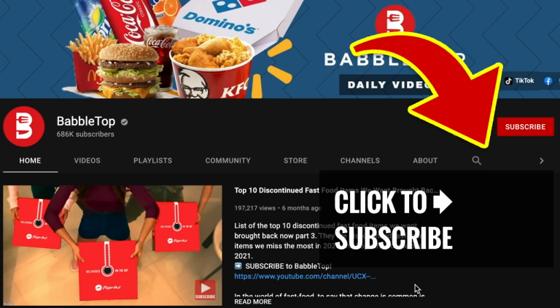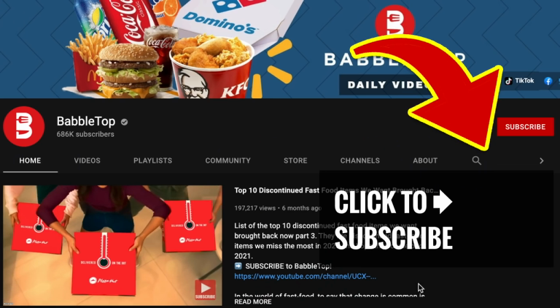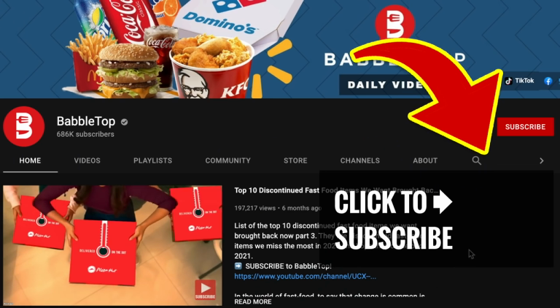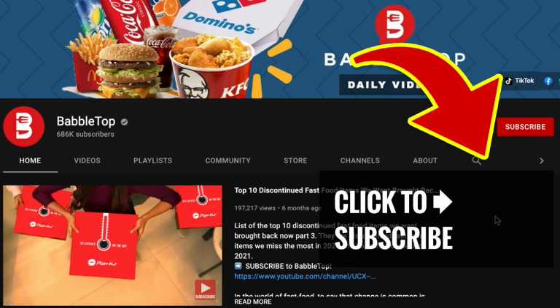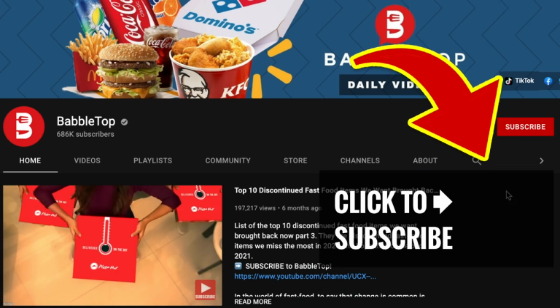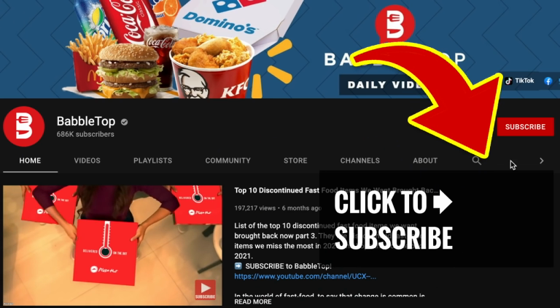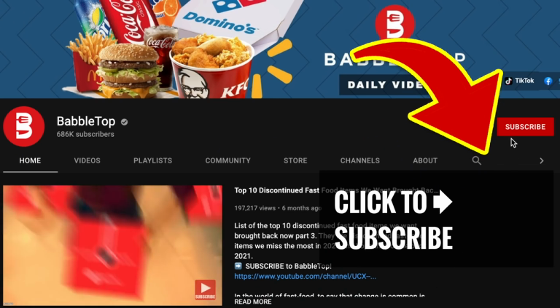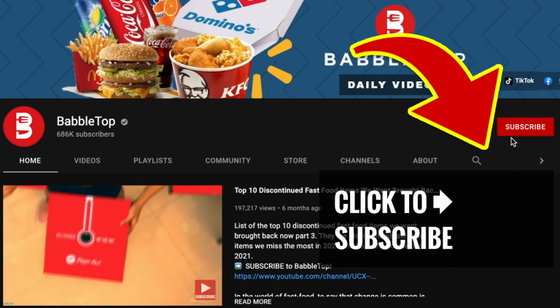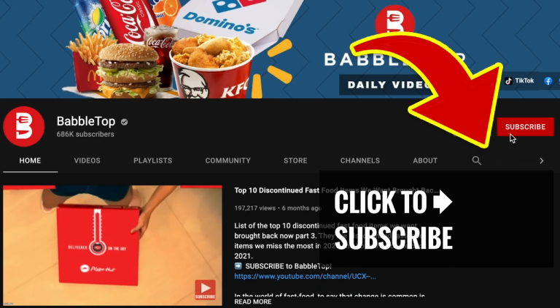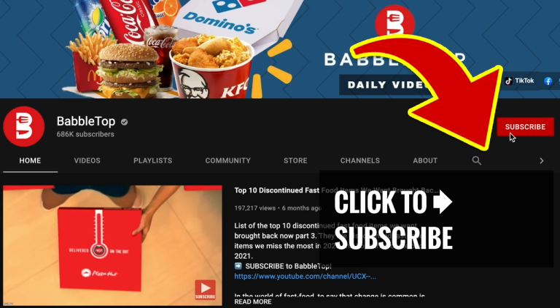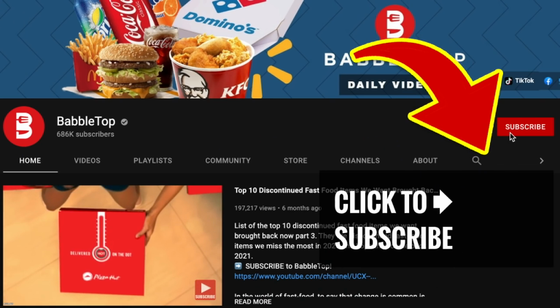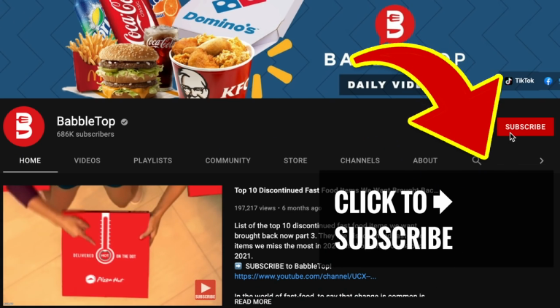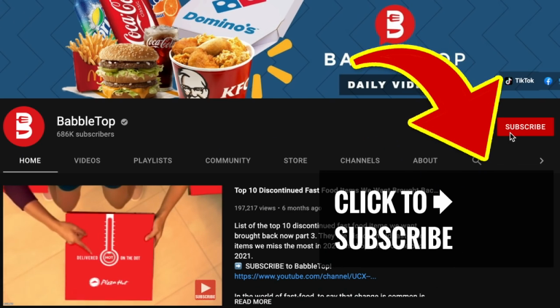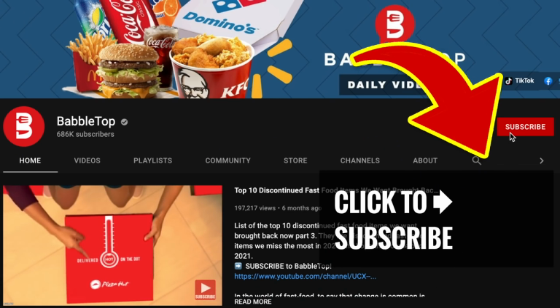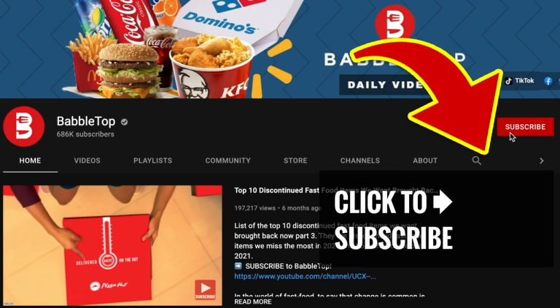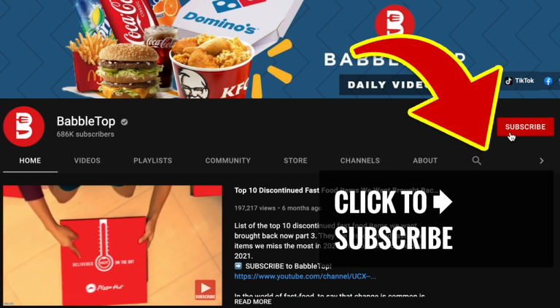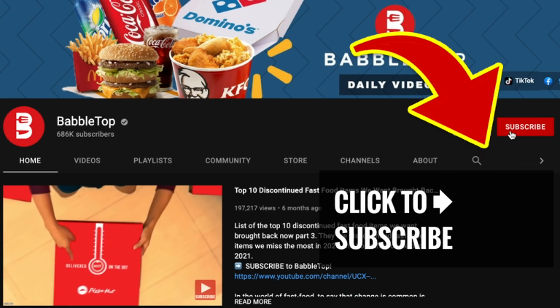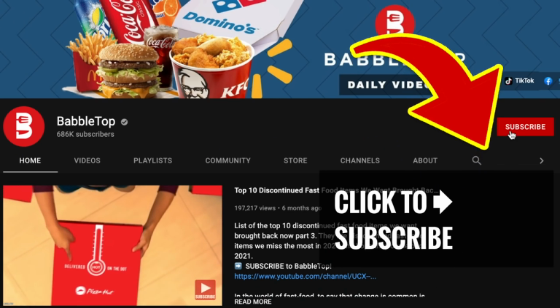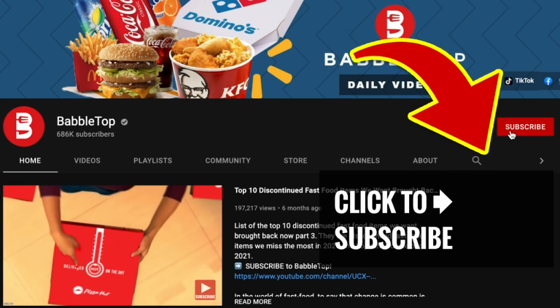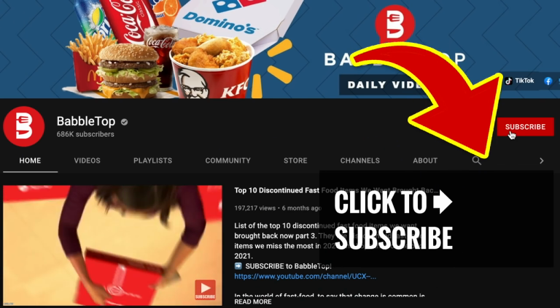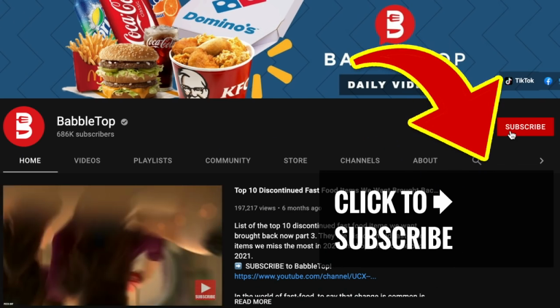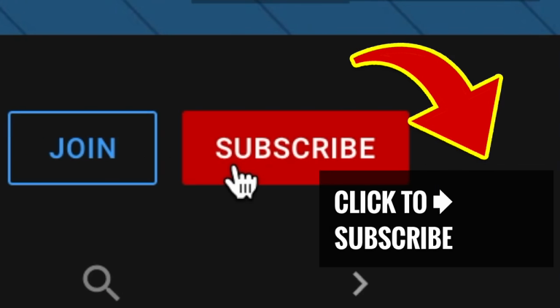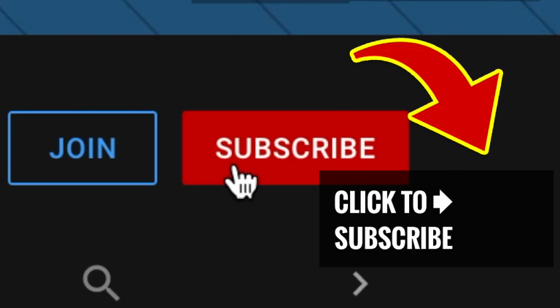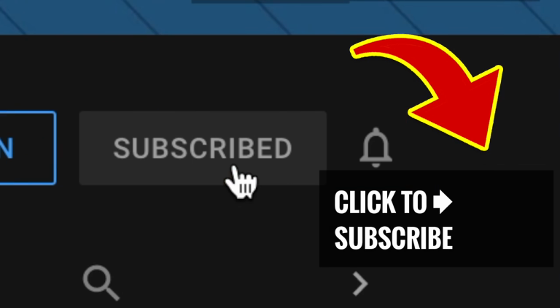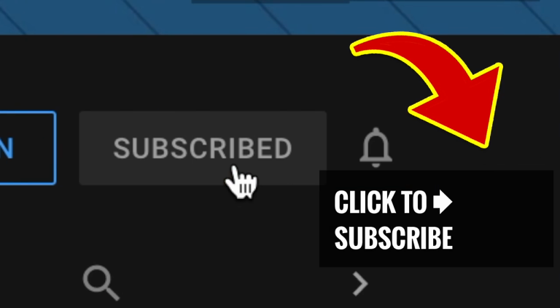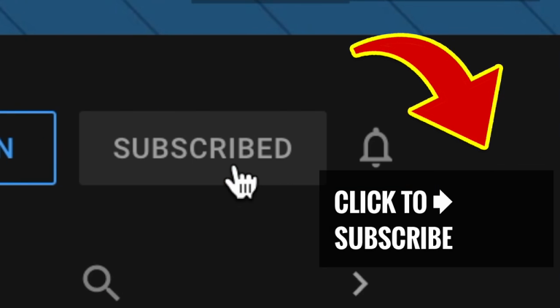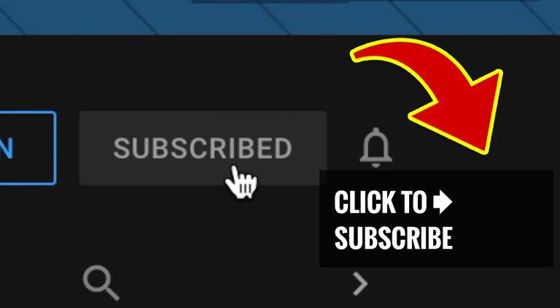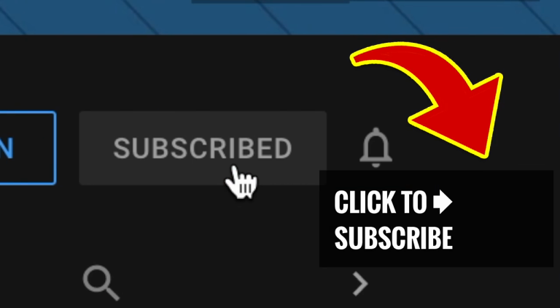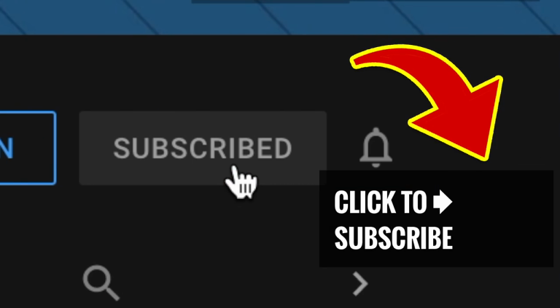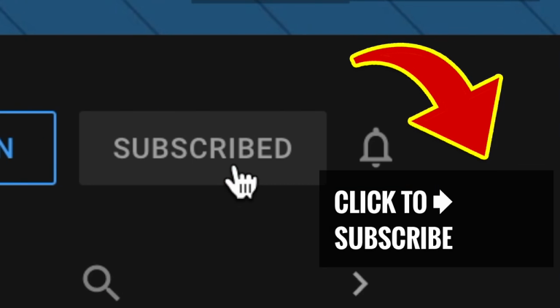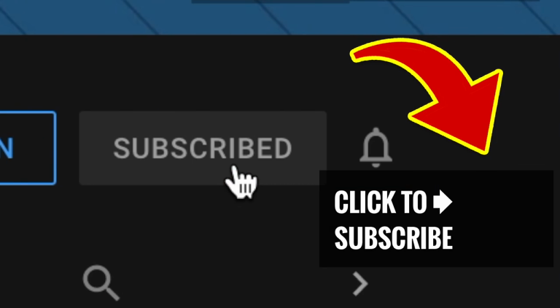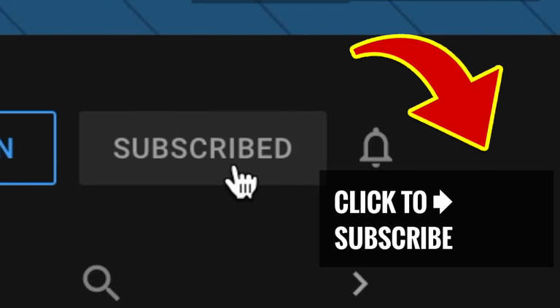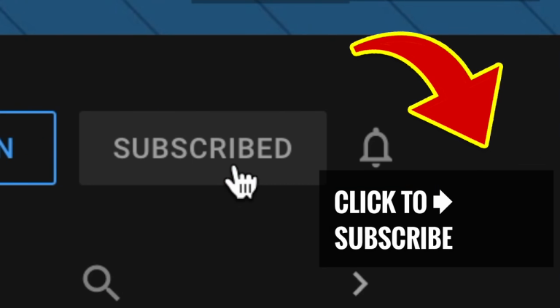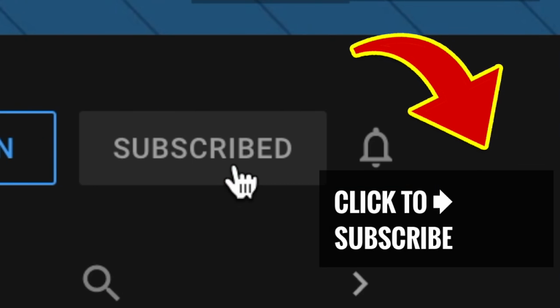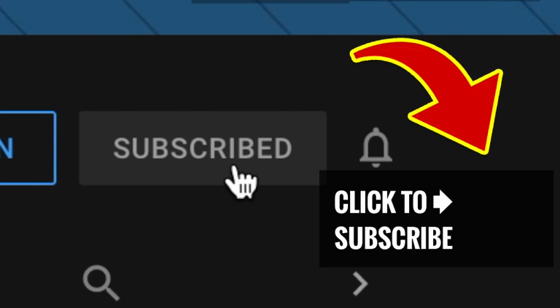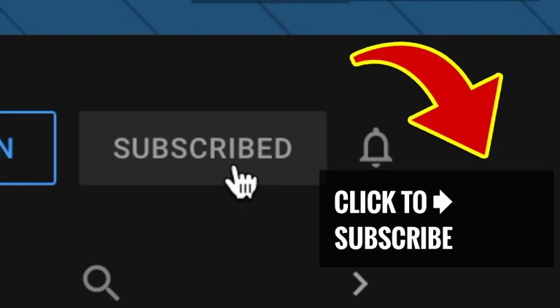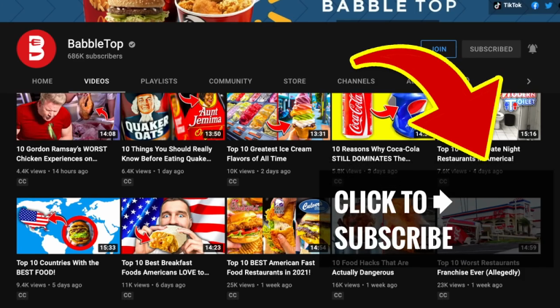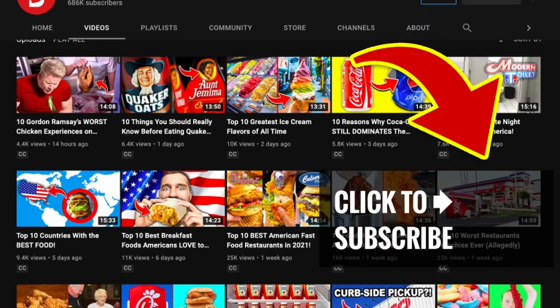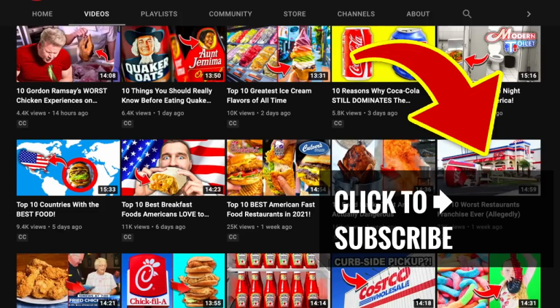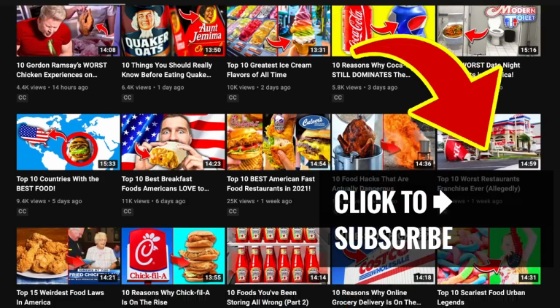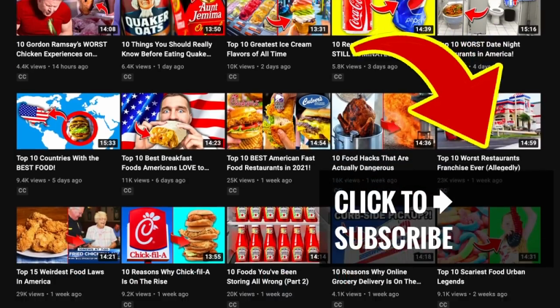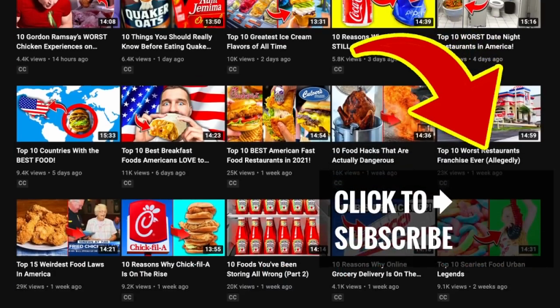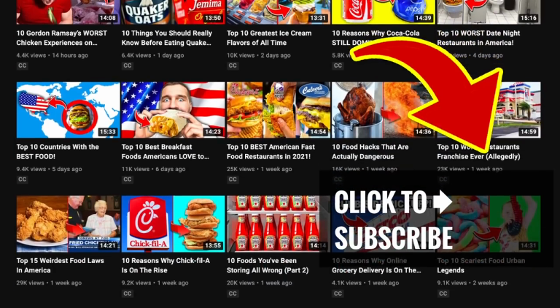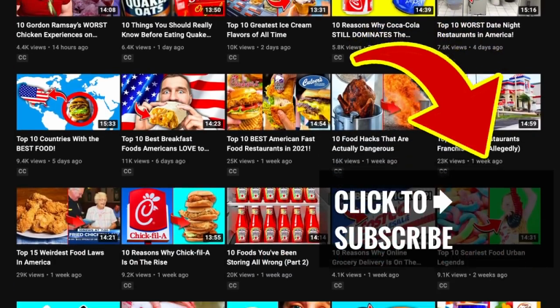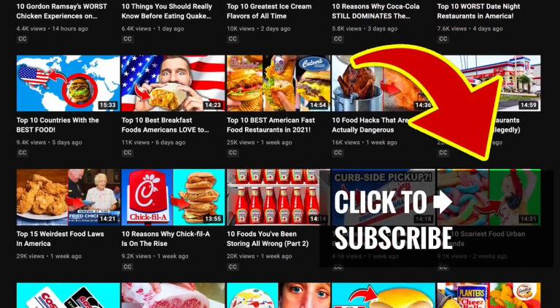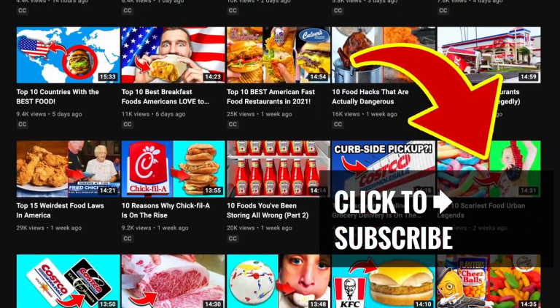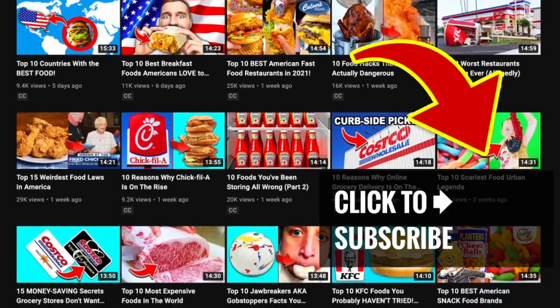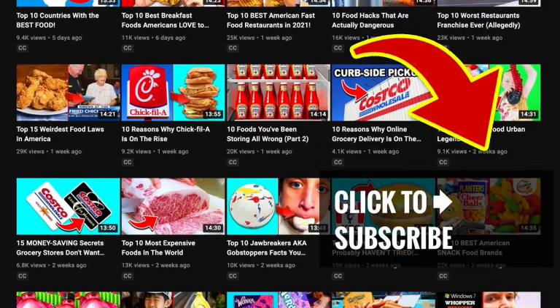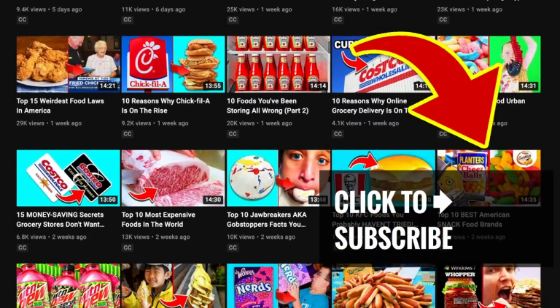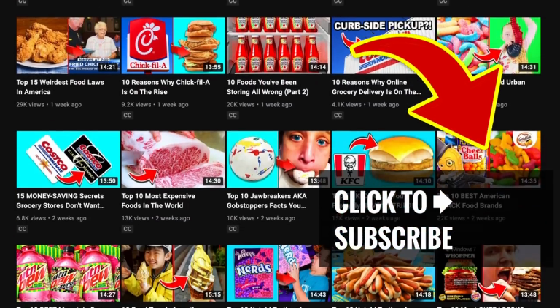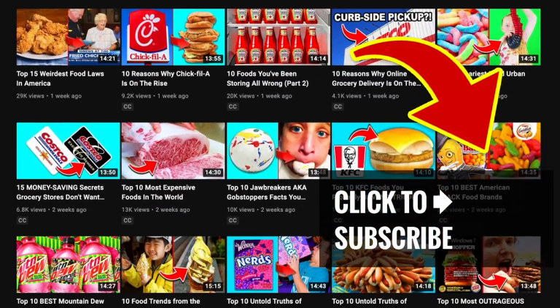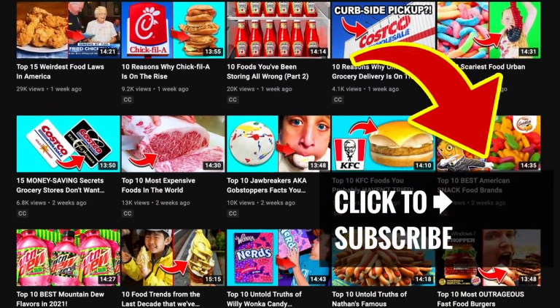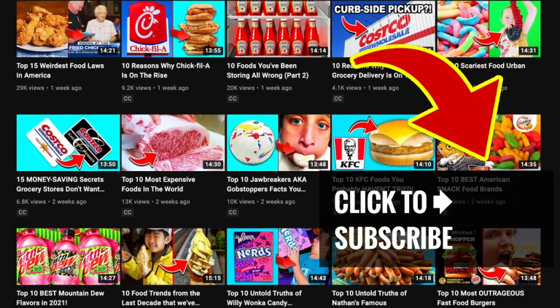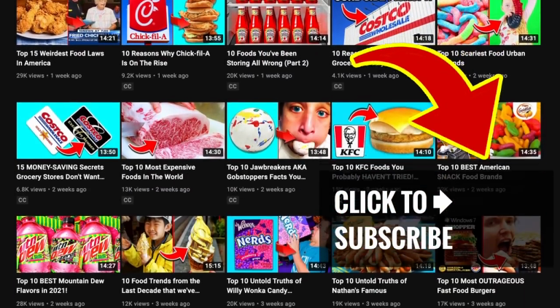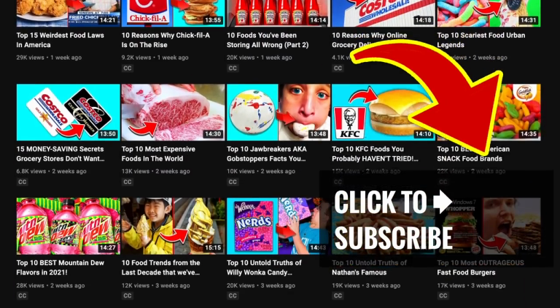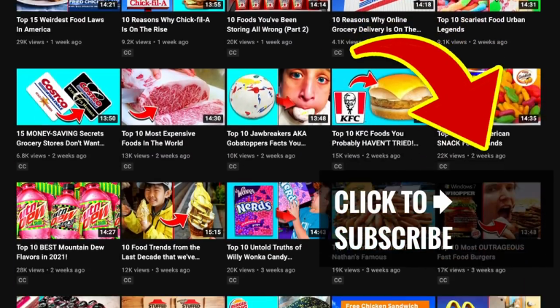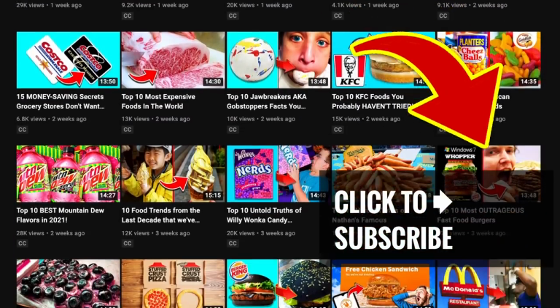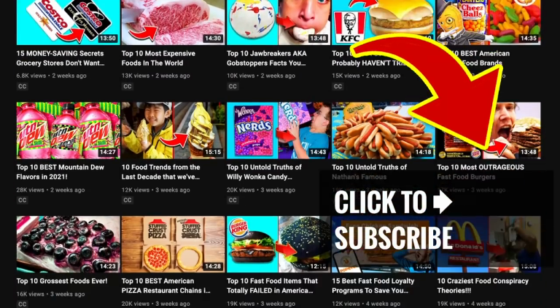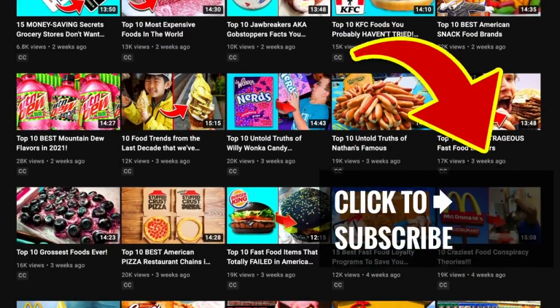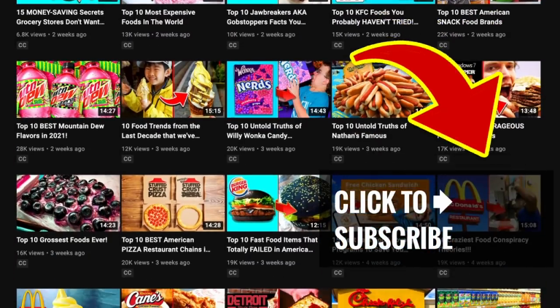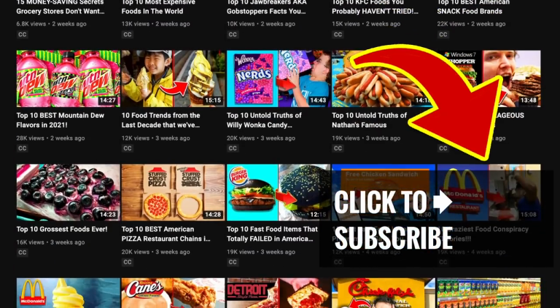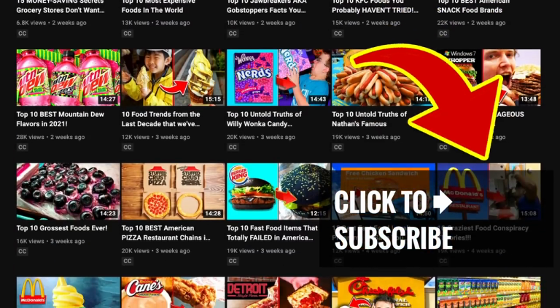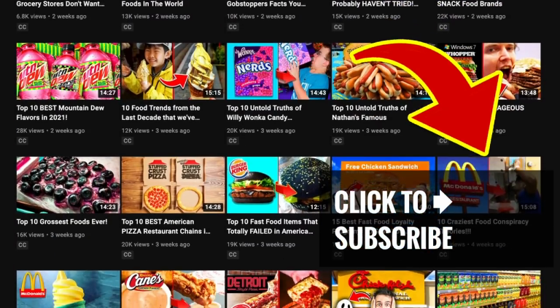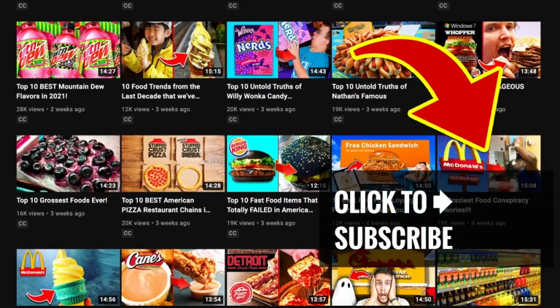First time here? Then leave us a comment and hit that subscribe button. And for another great video, just tap or click!